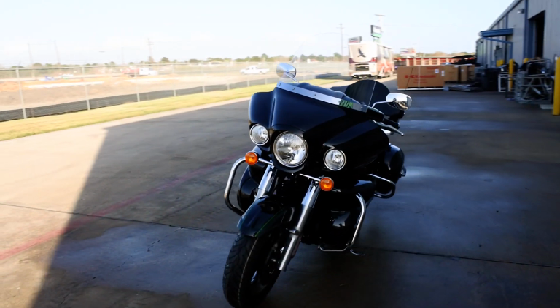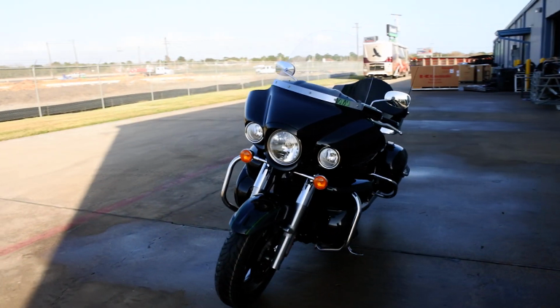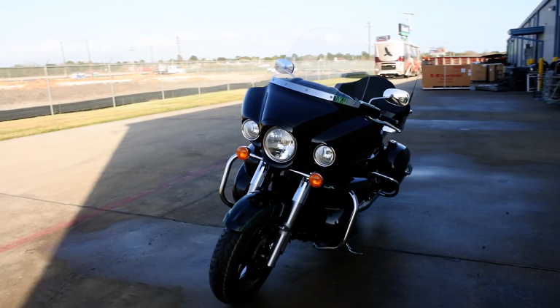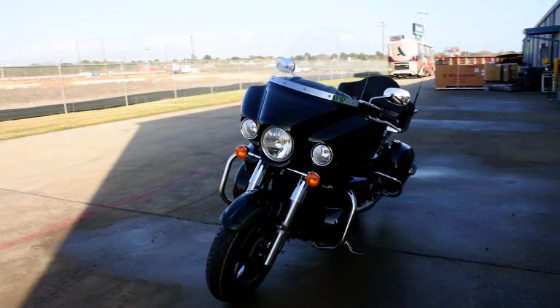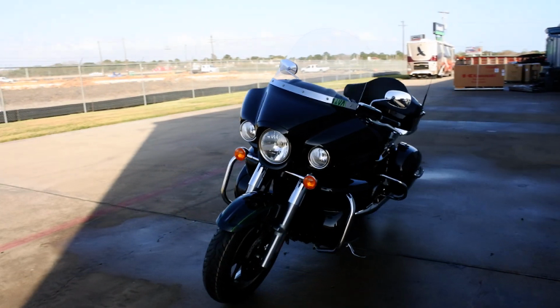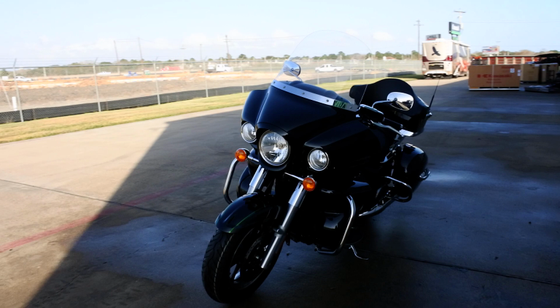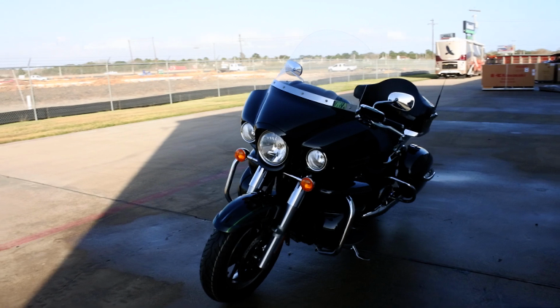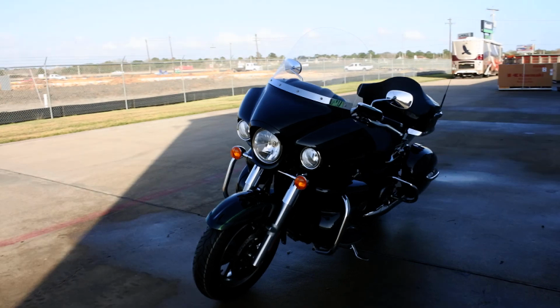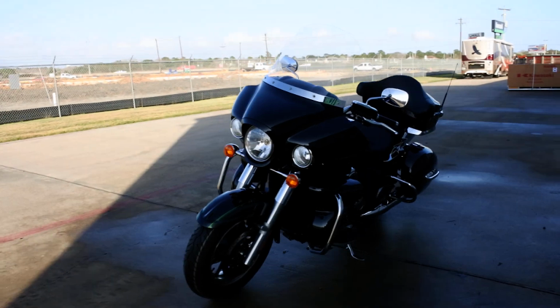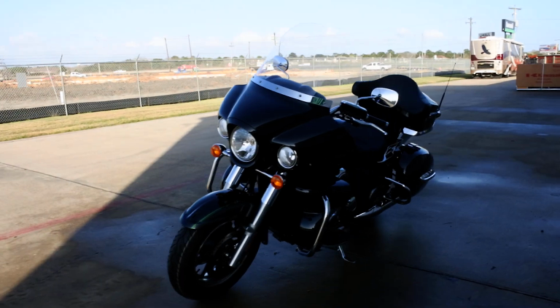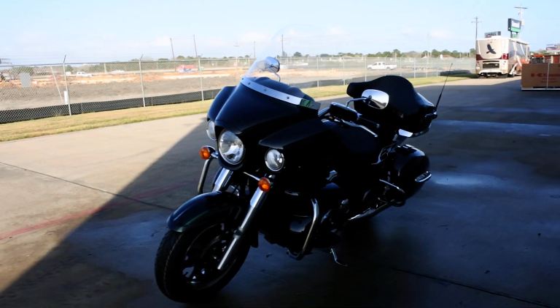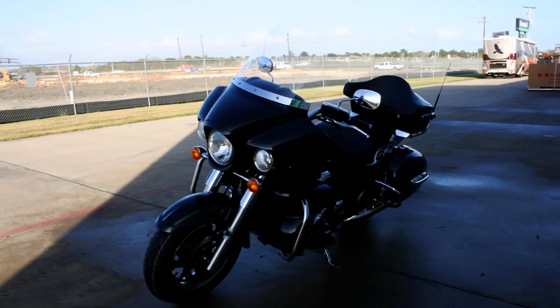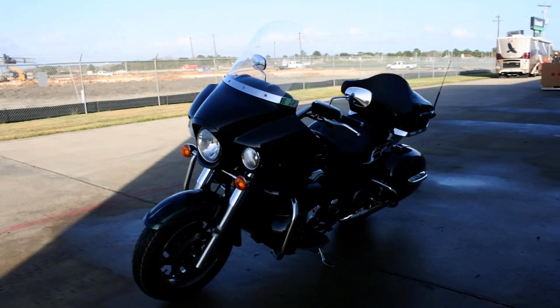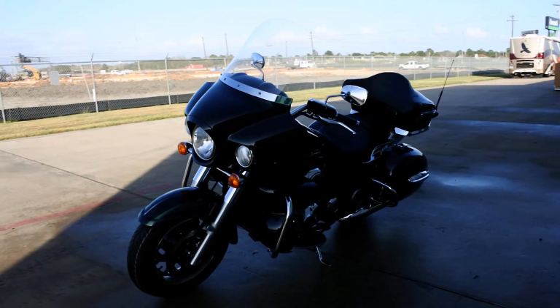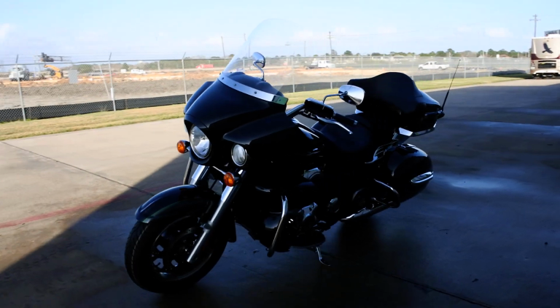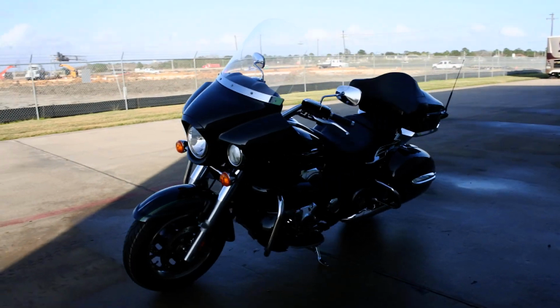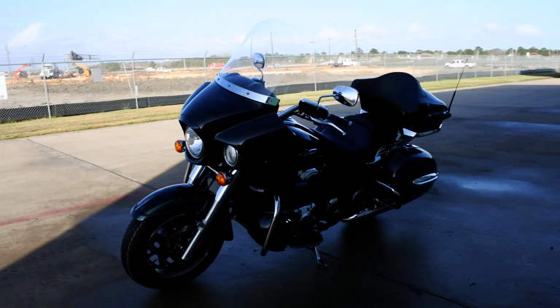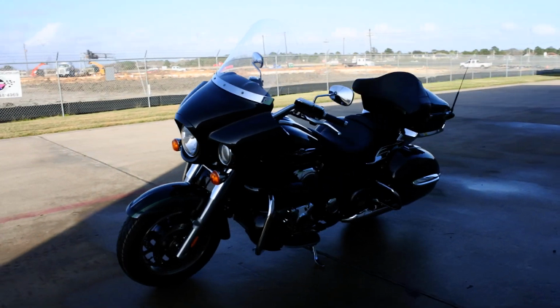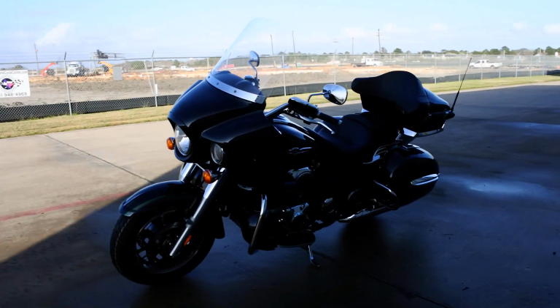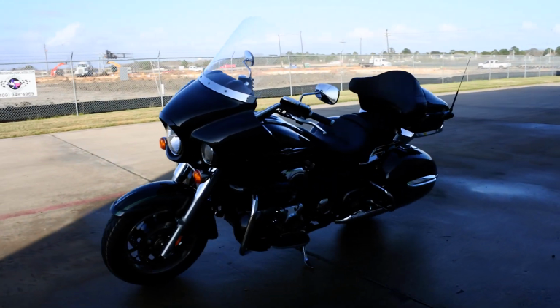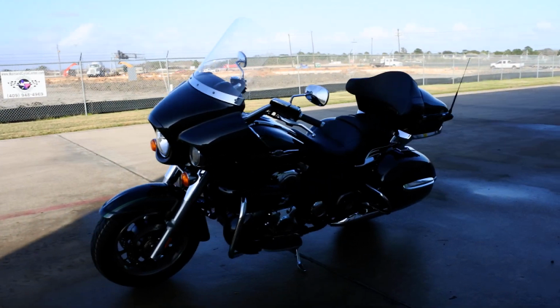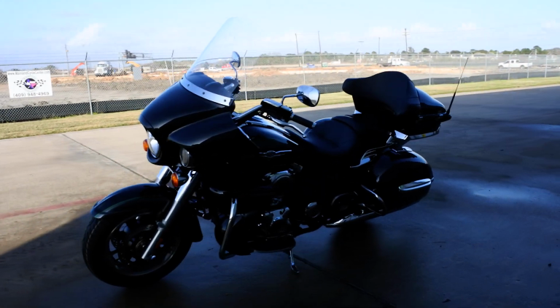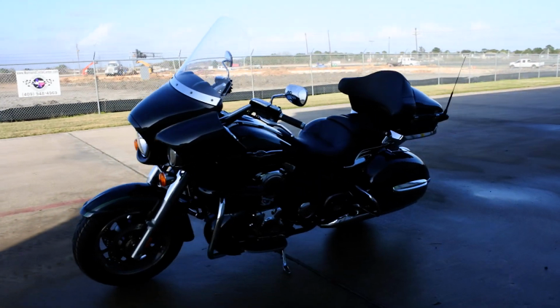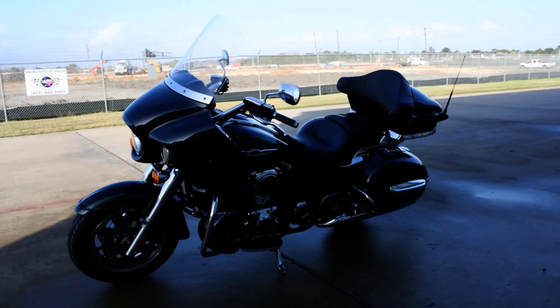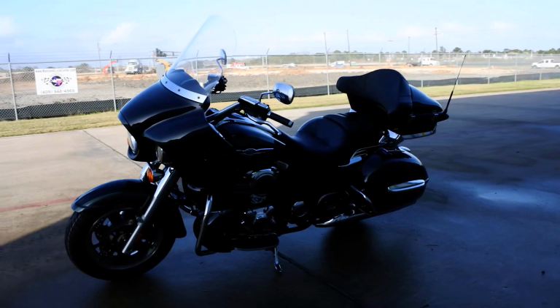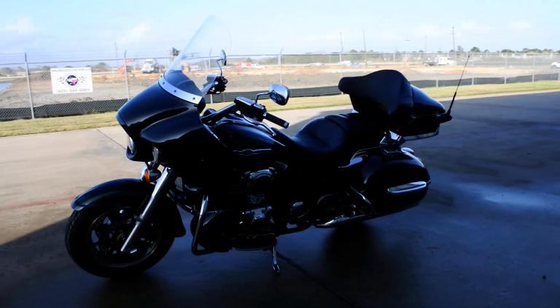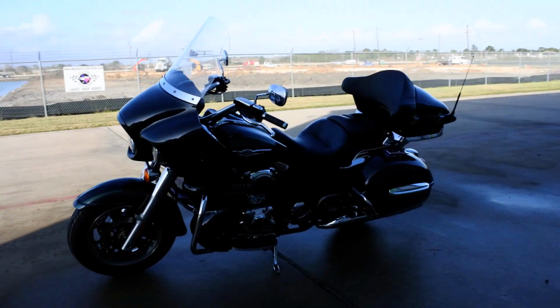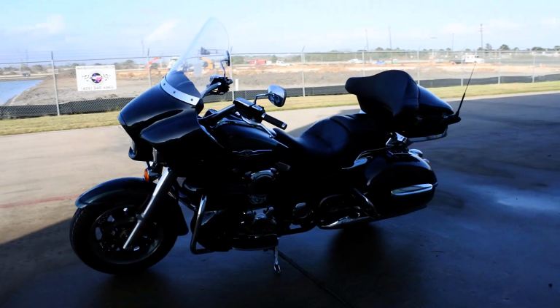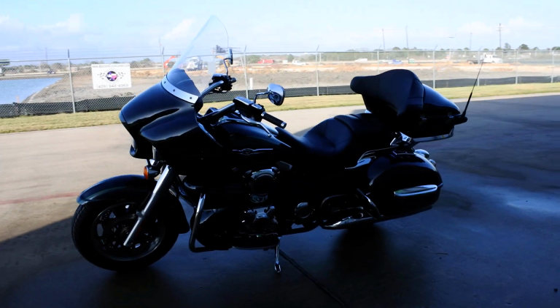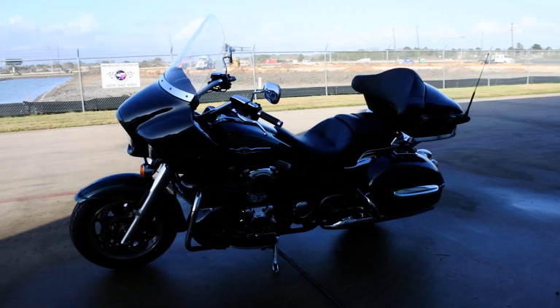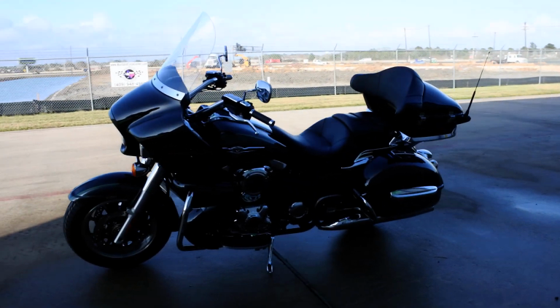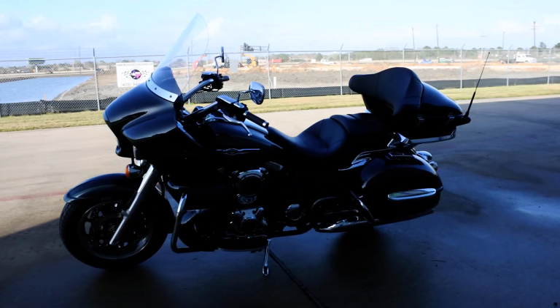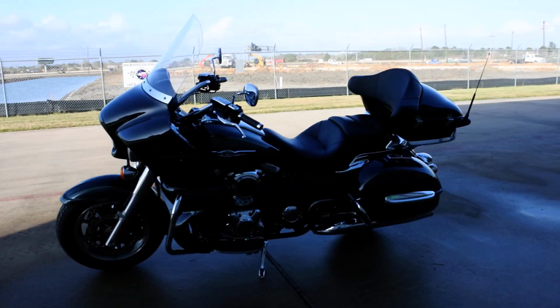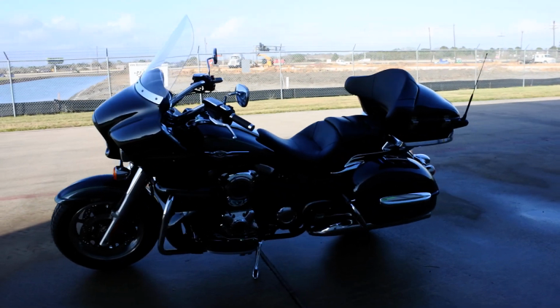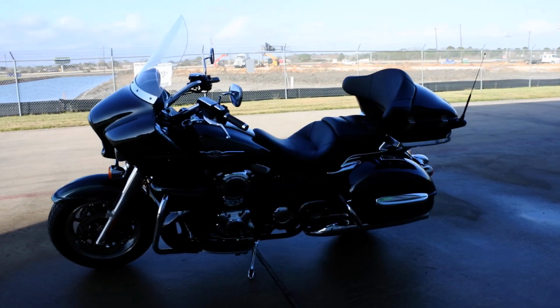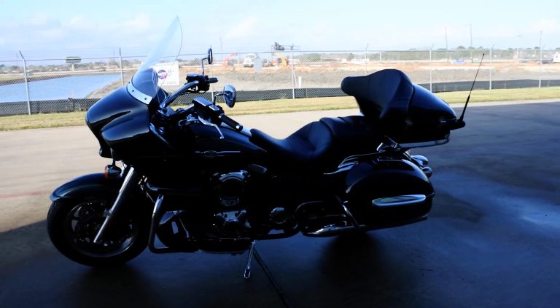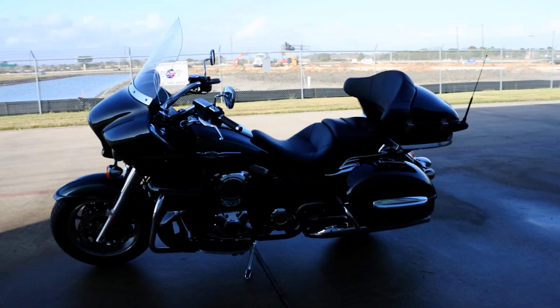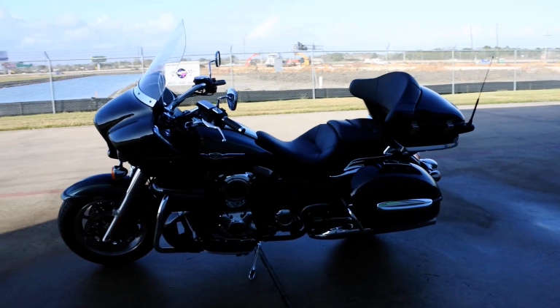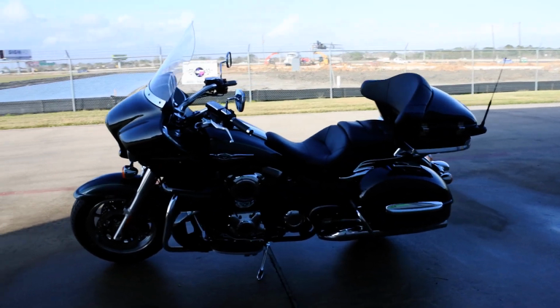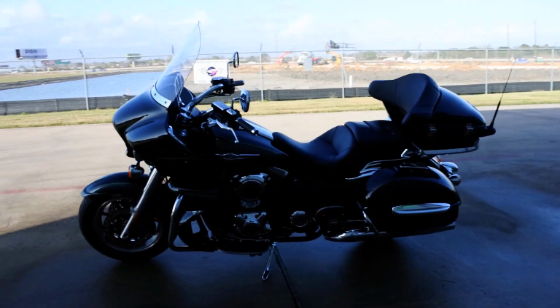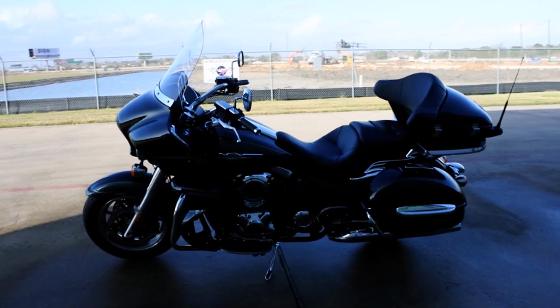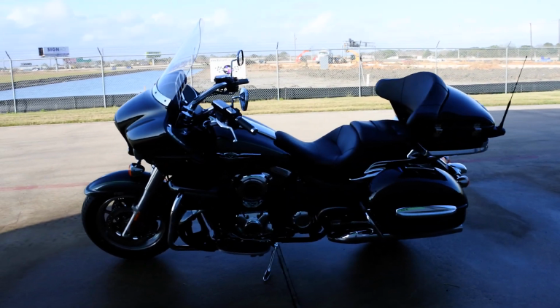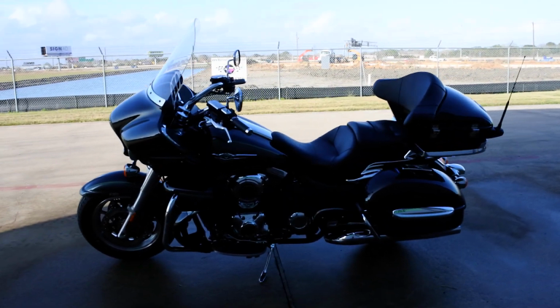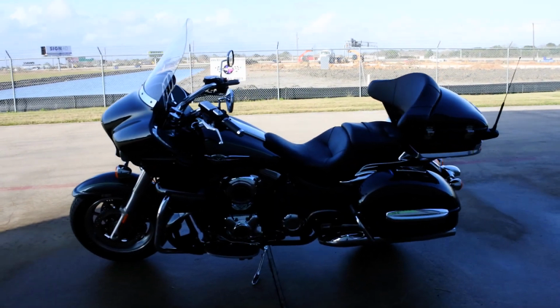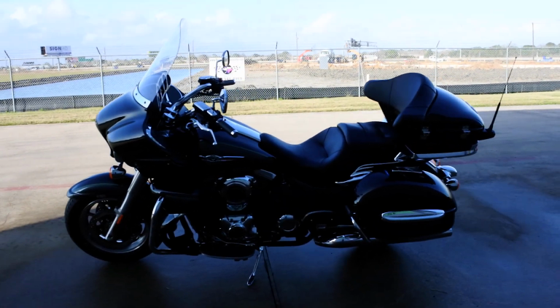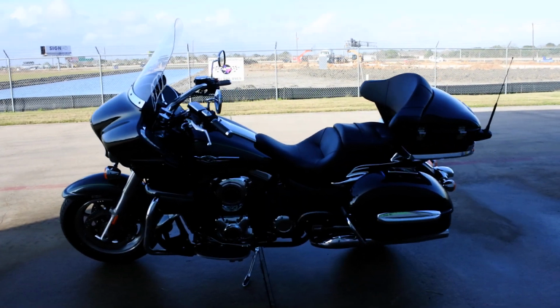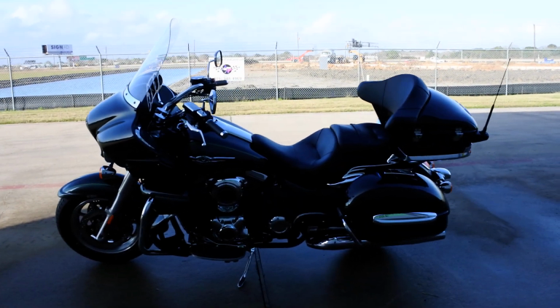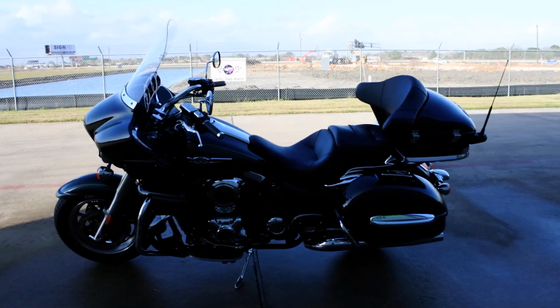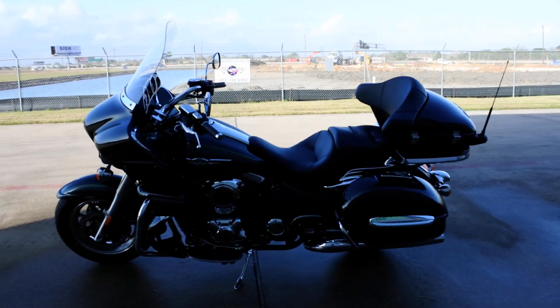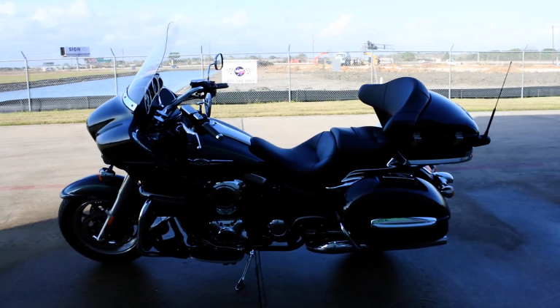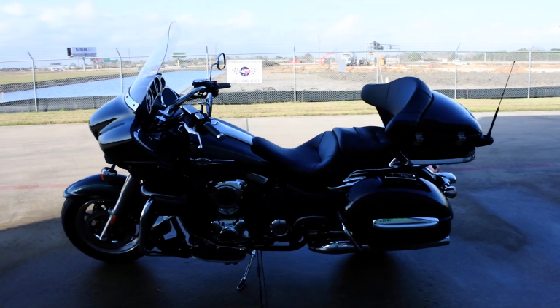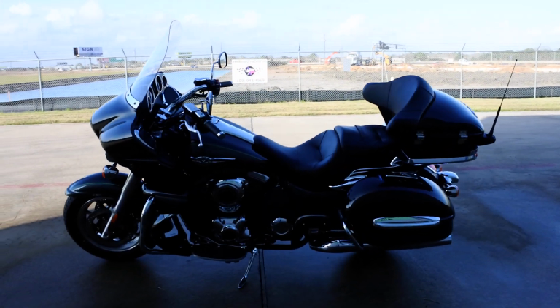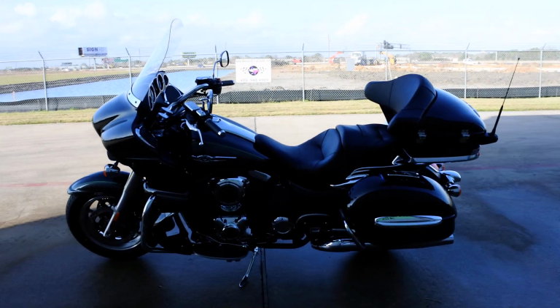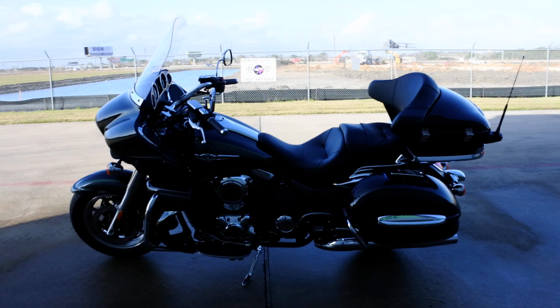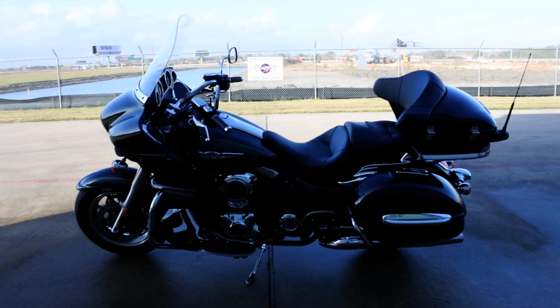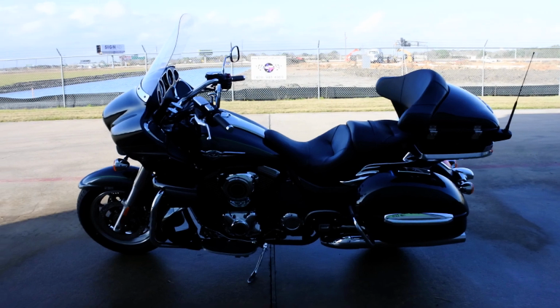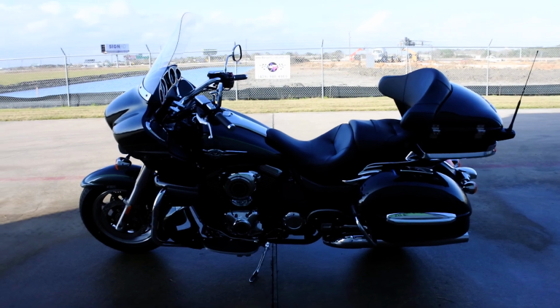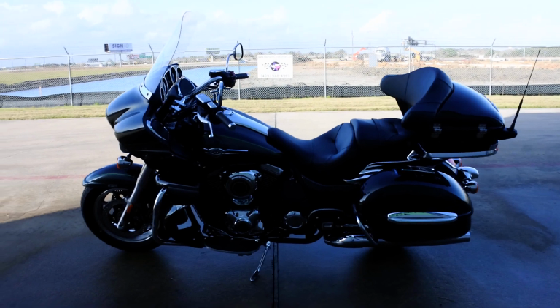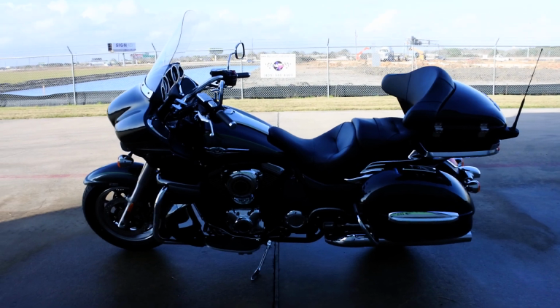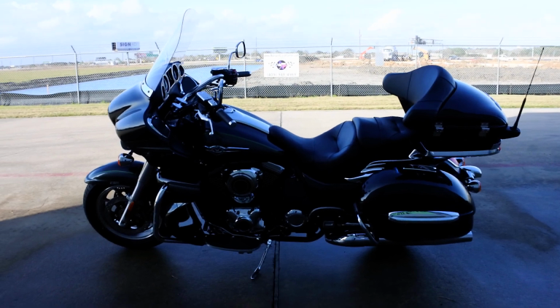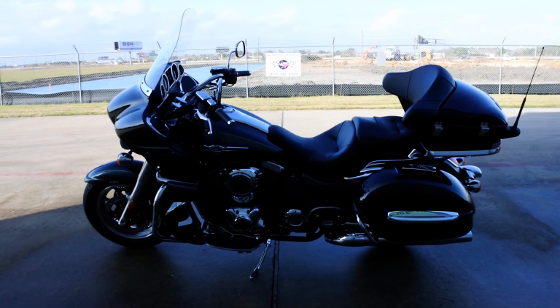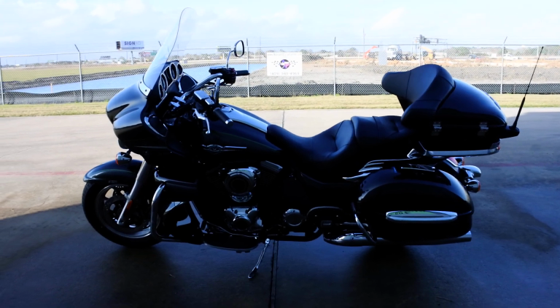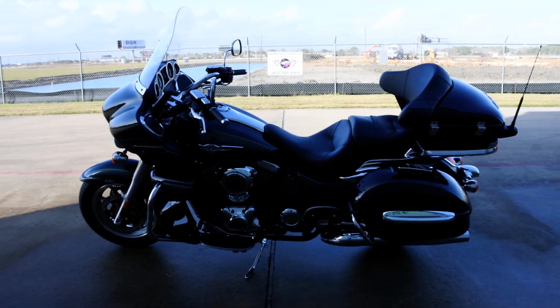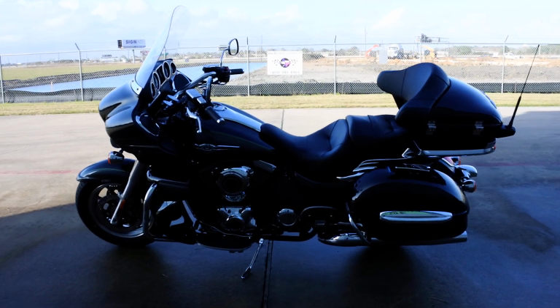These are all ABS. We used to offer these with or without ABS, but now they are only made with ABS — the anti-lock brake system.